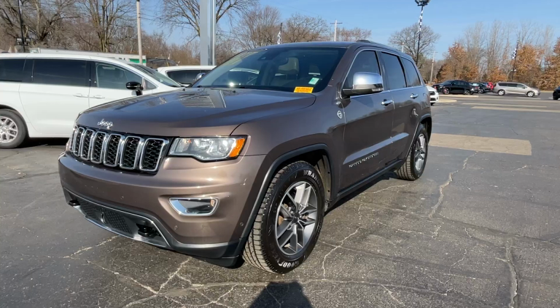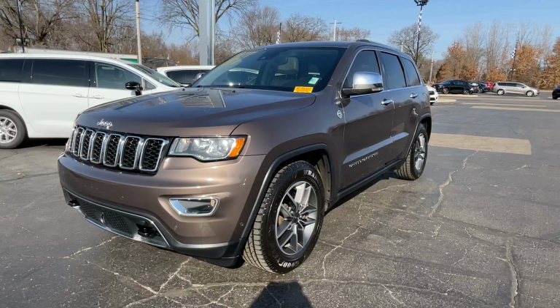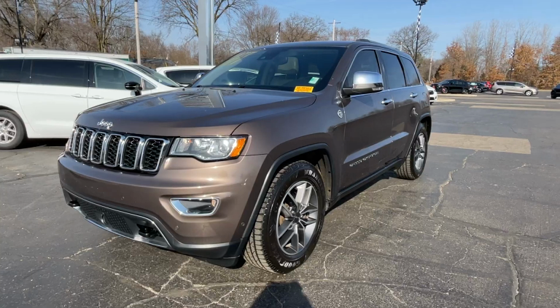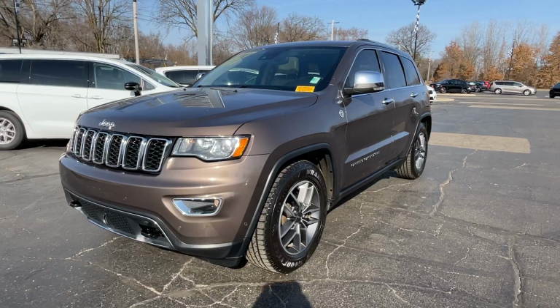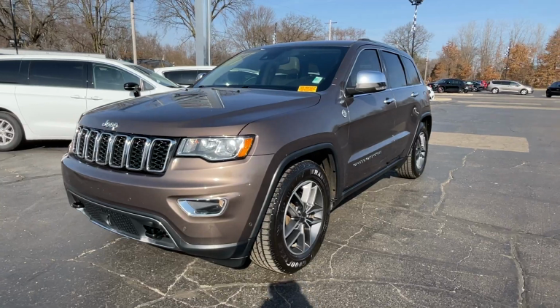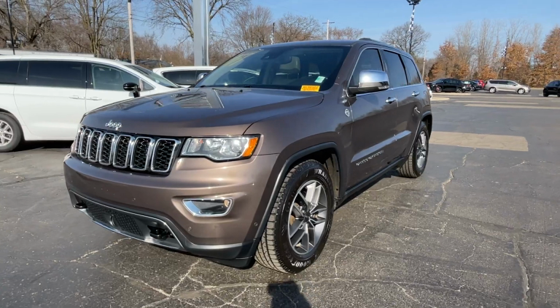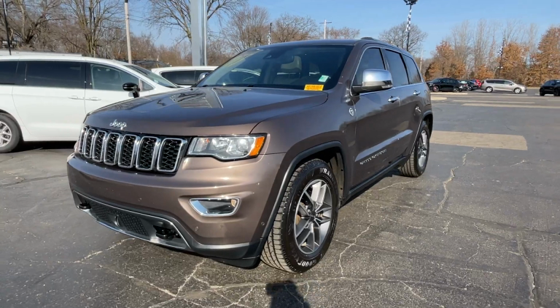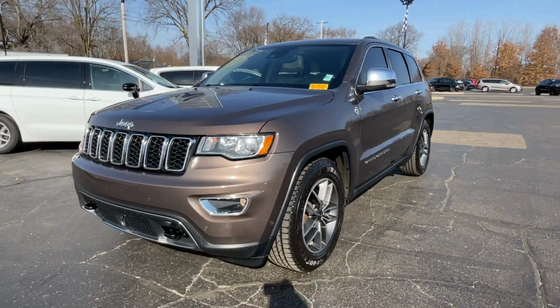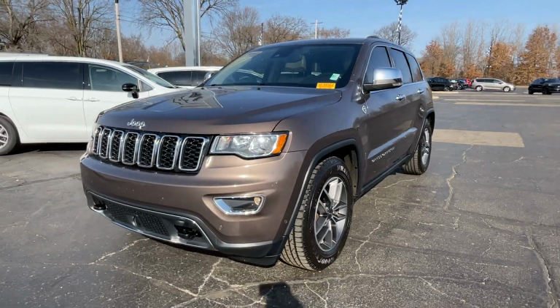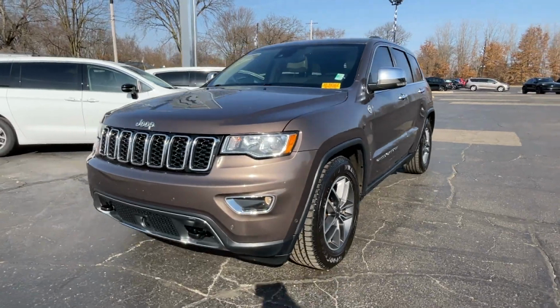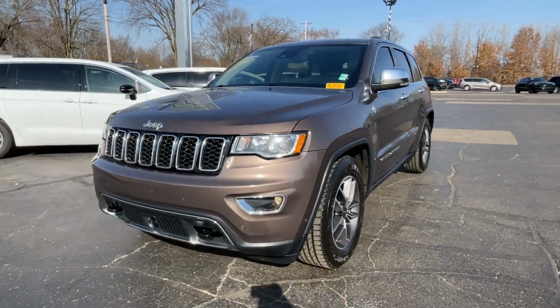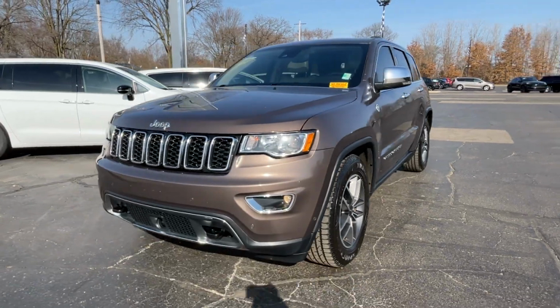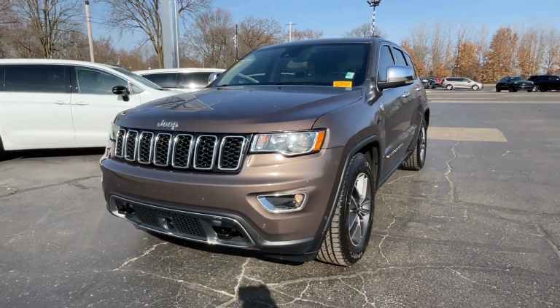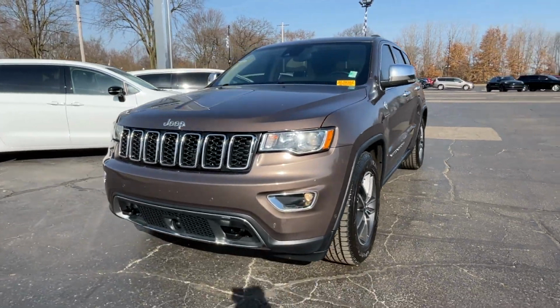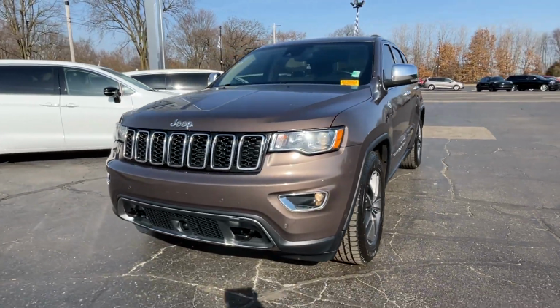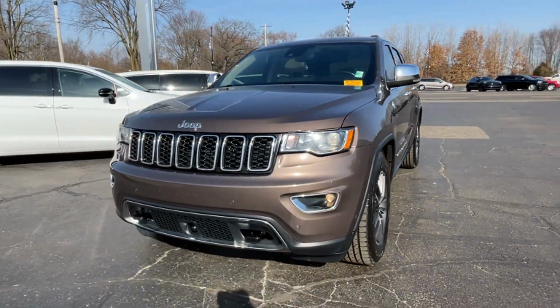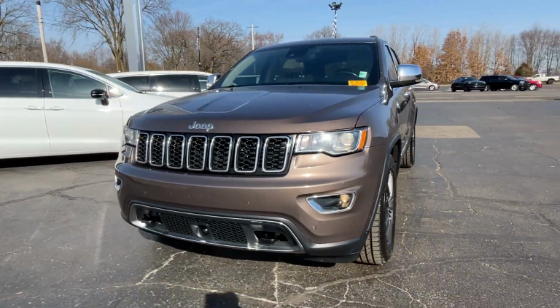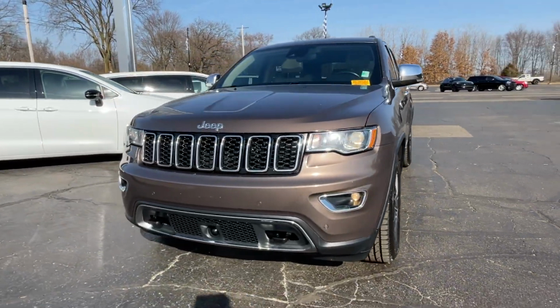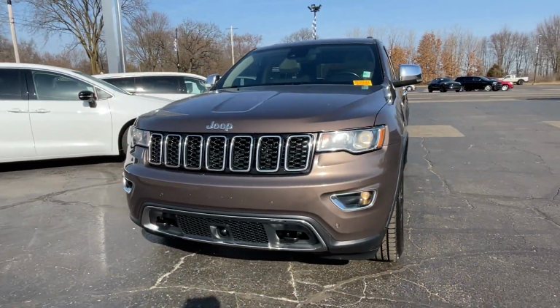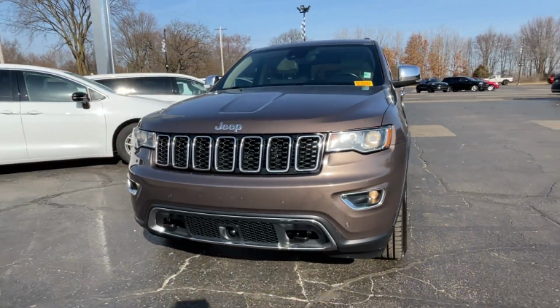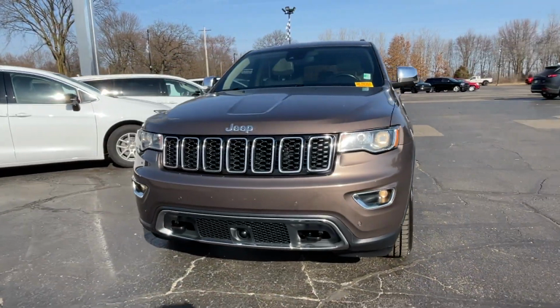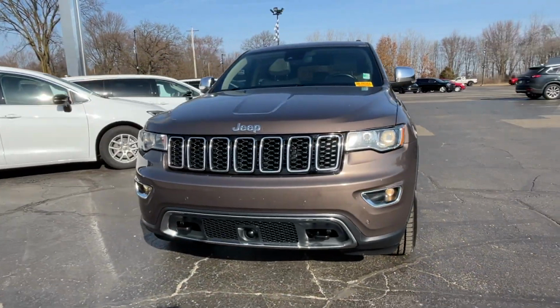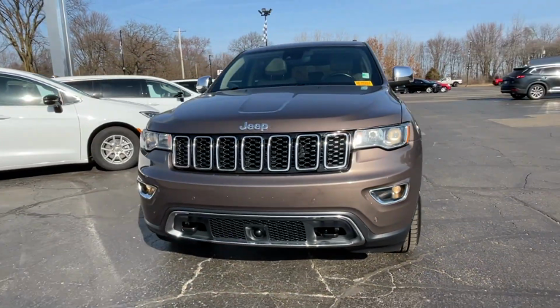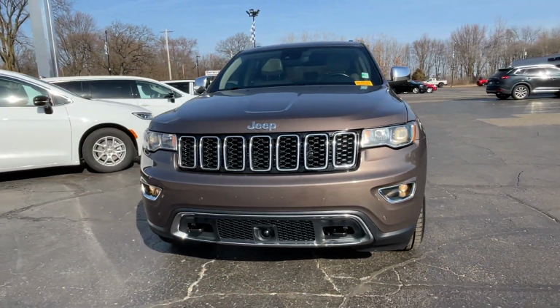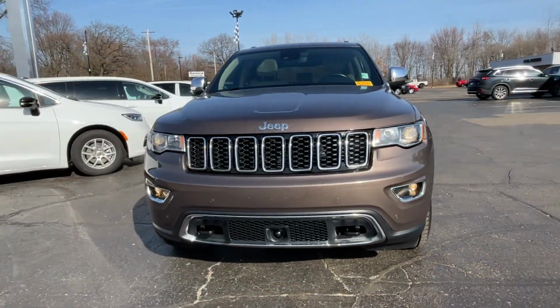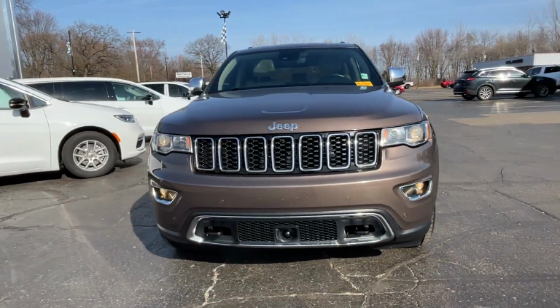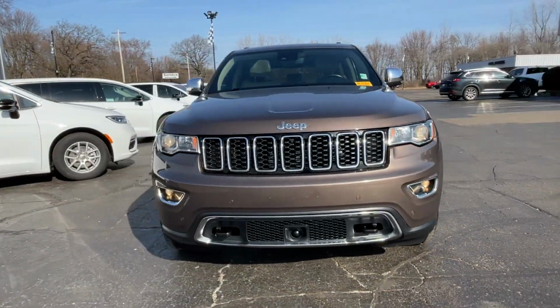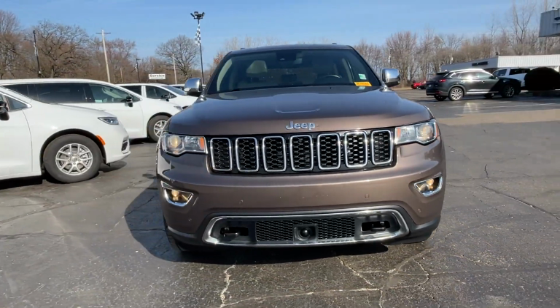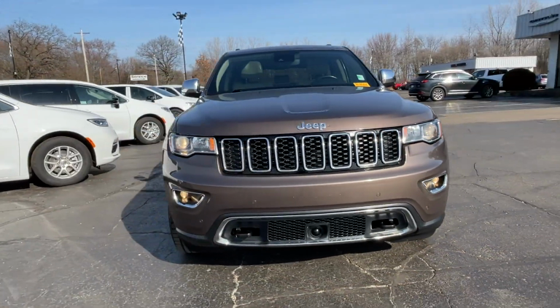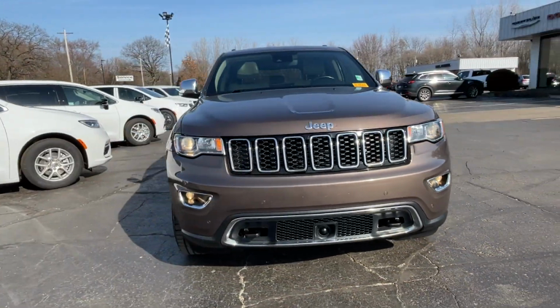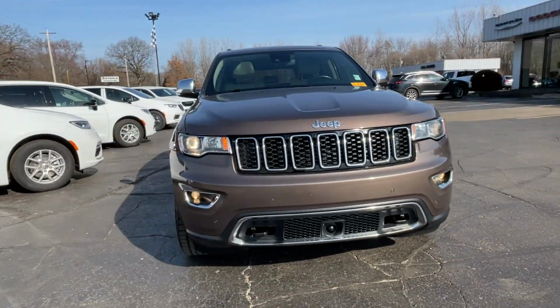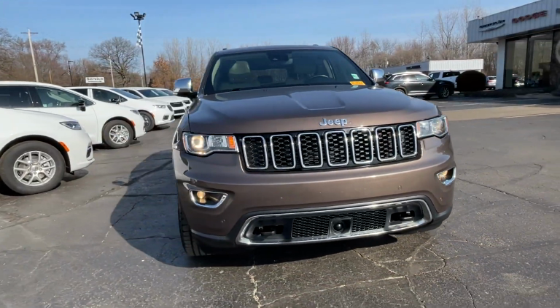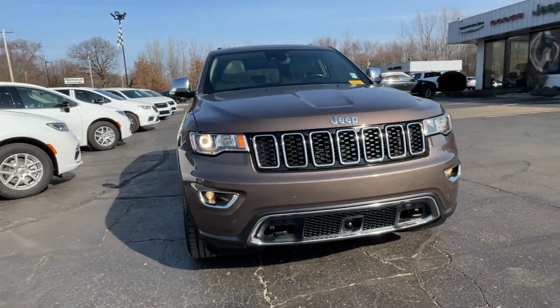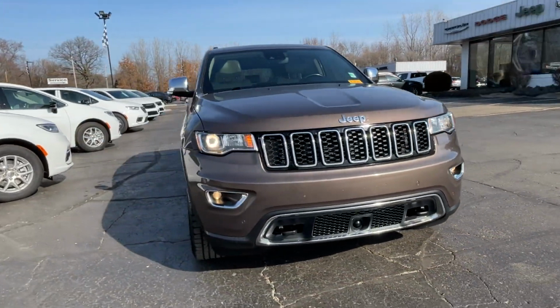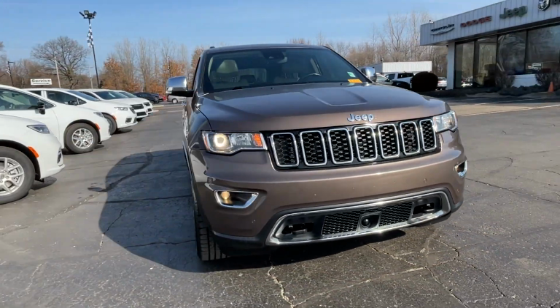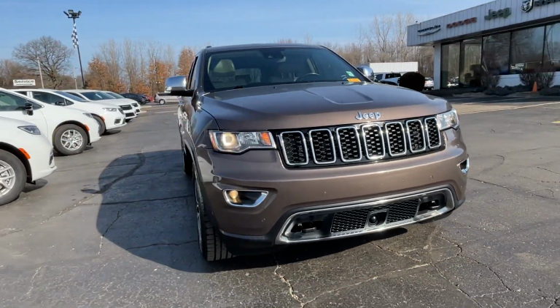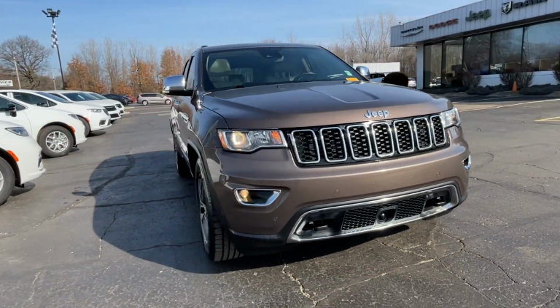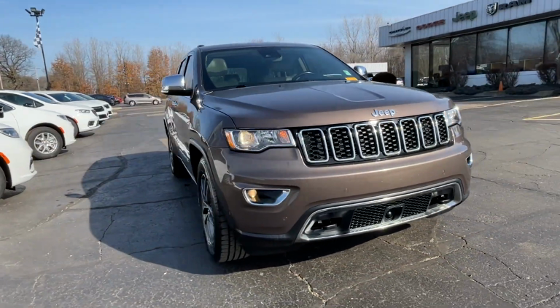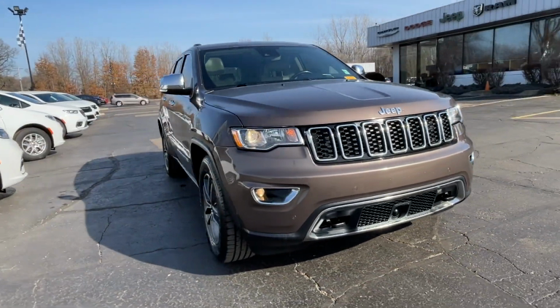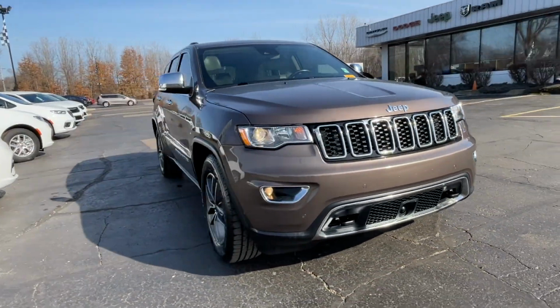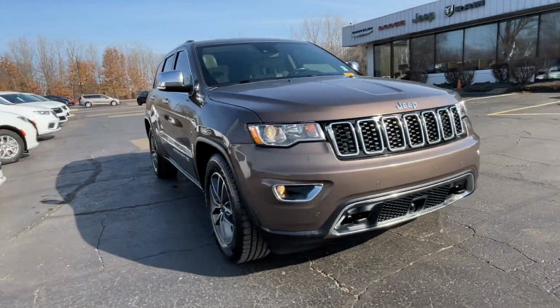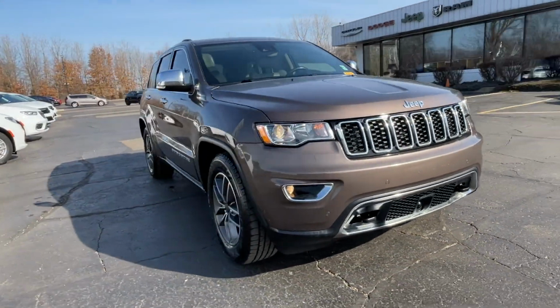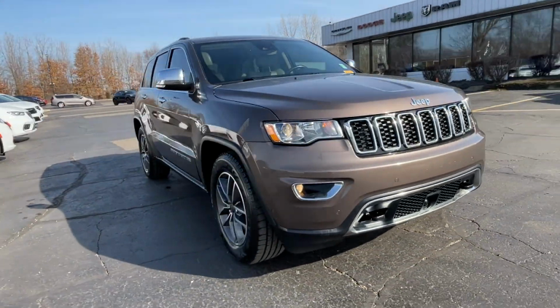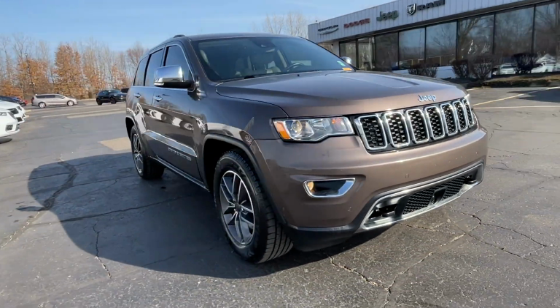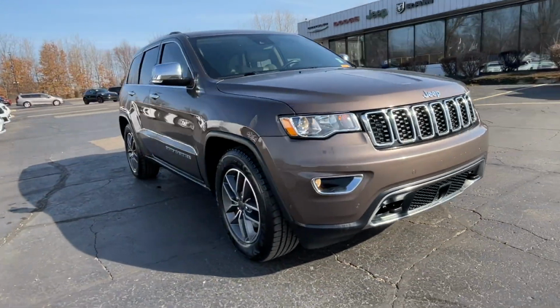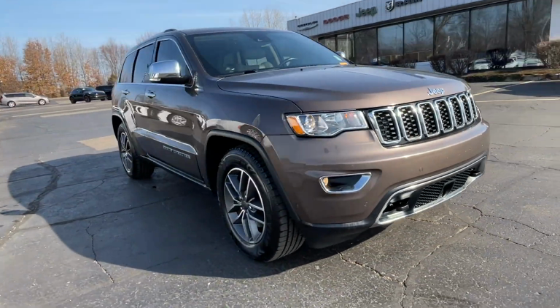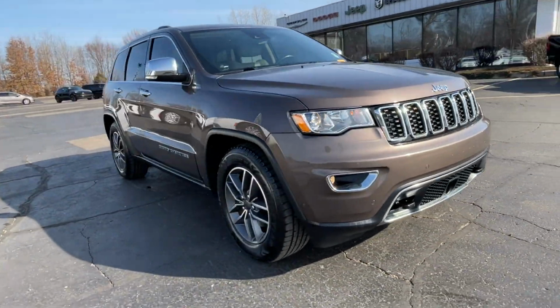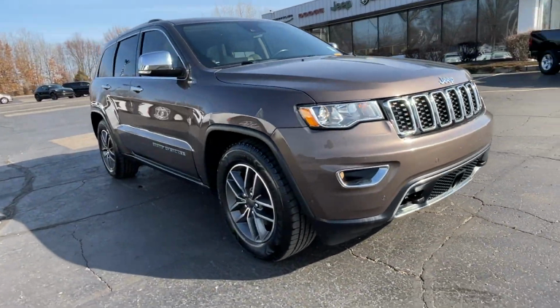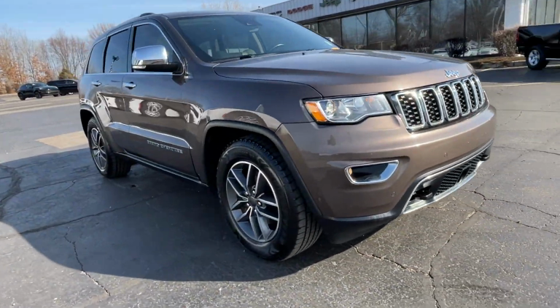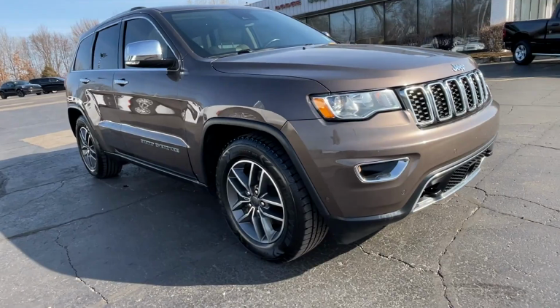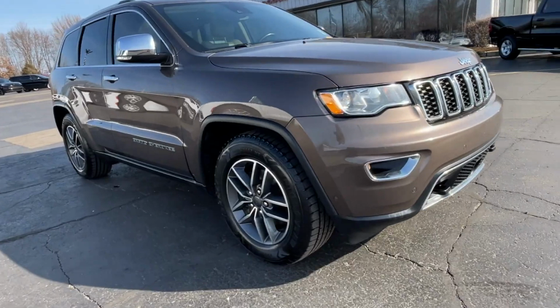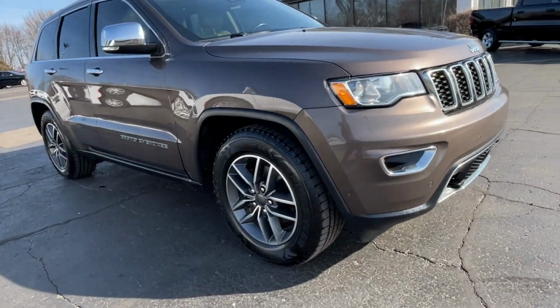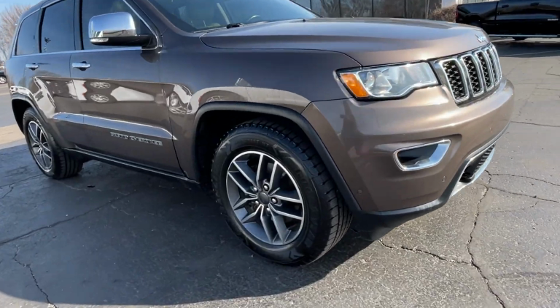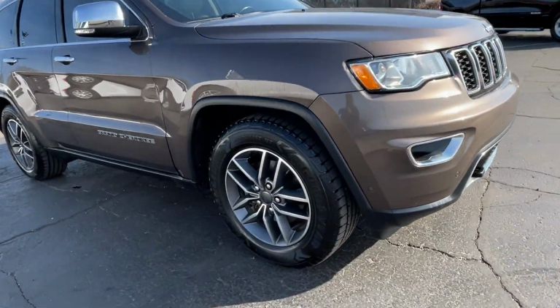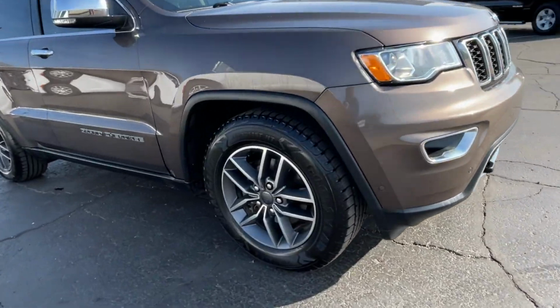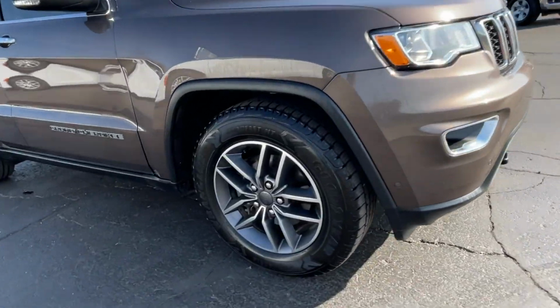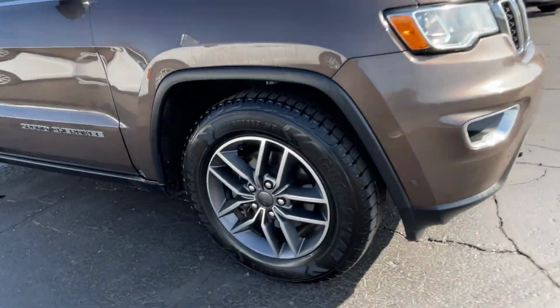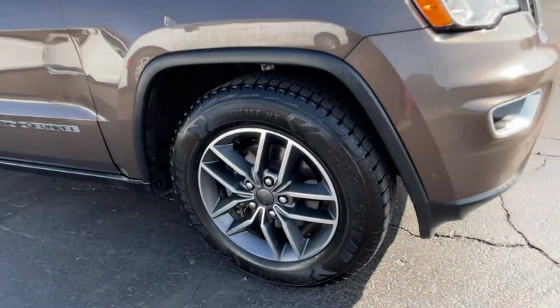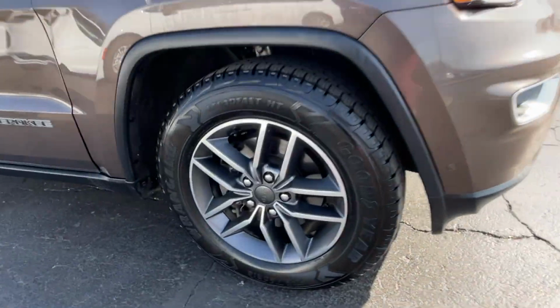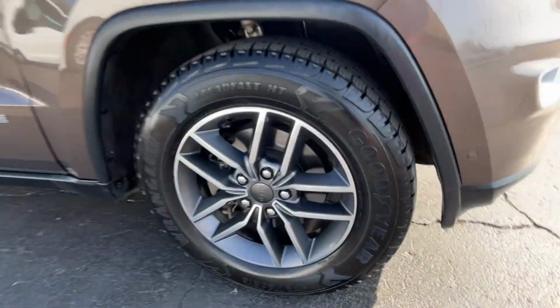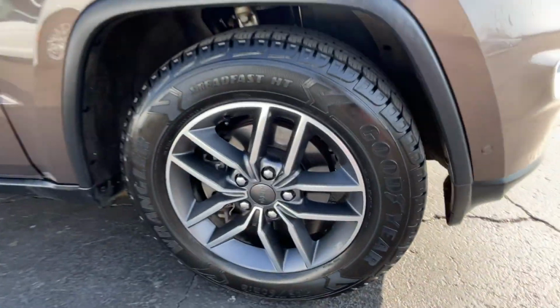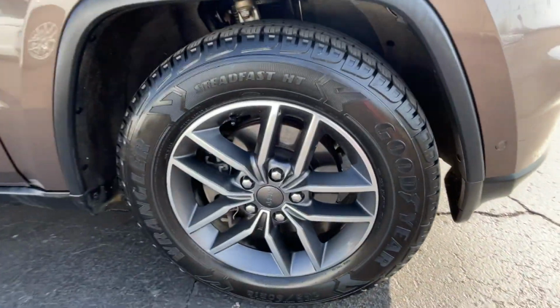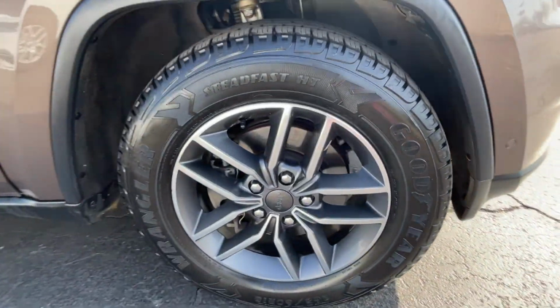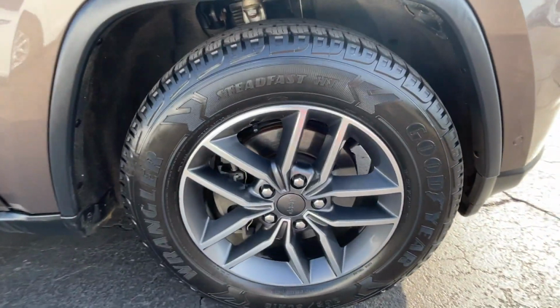2020 Jeep Grand Cherokee. This SUV offers space as well as power and performance.